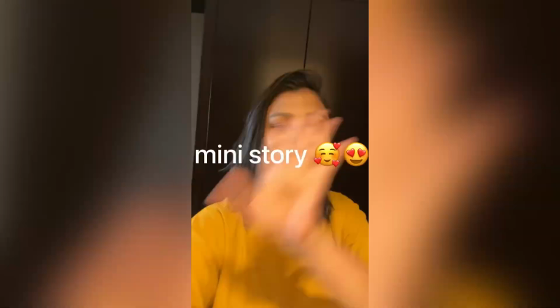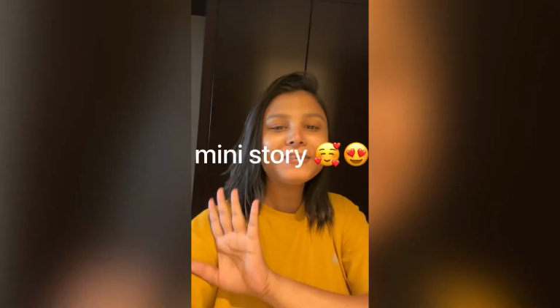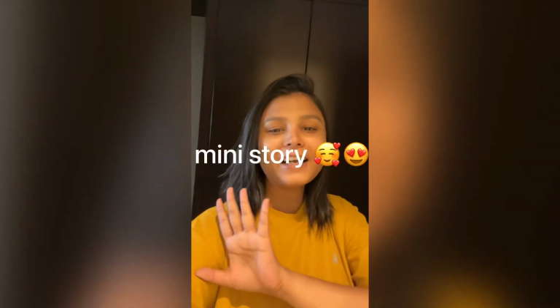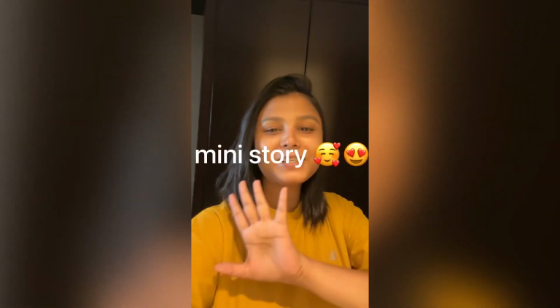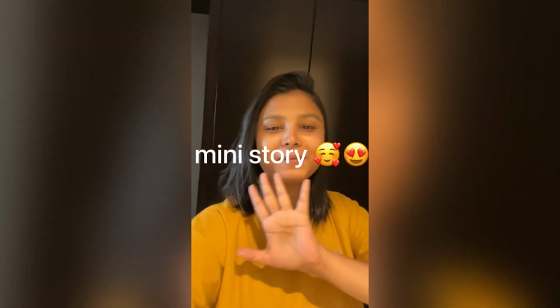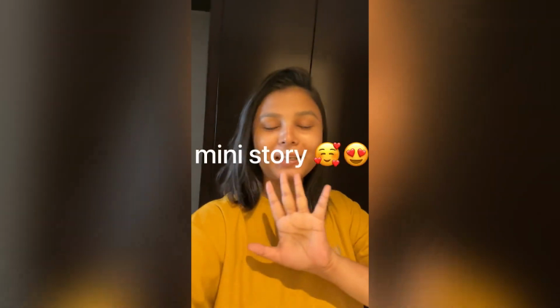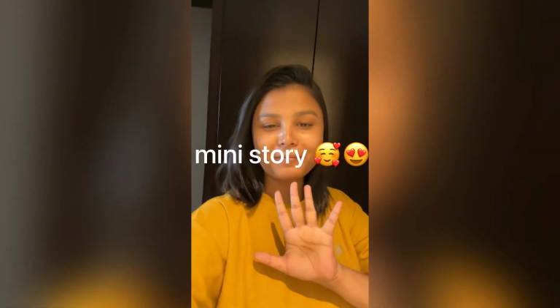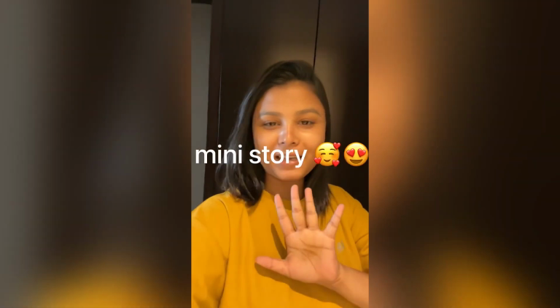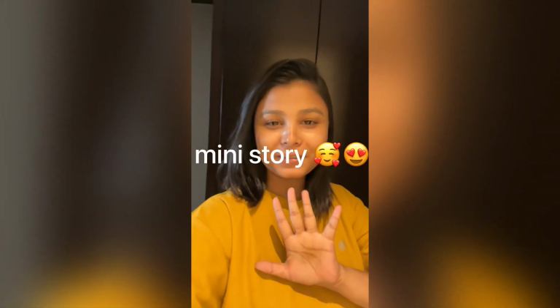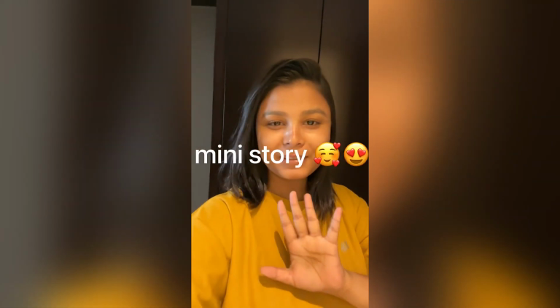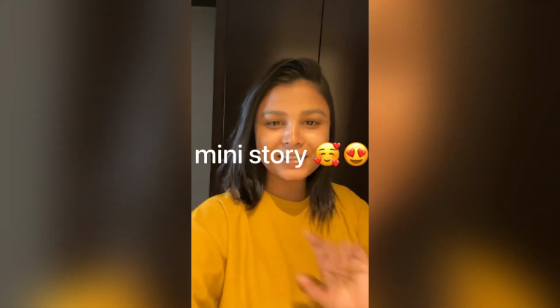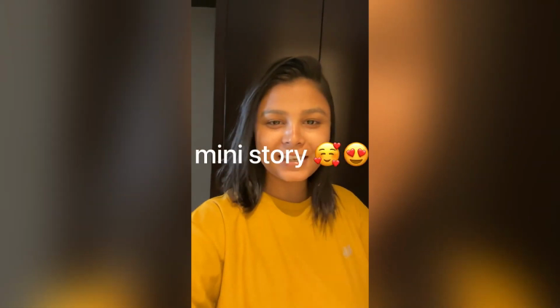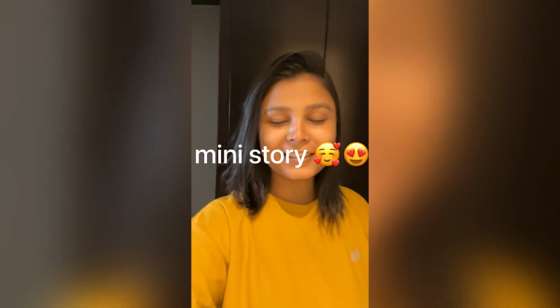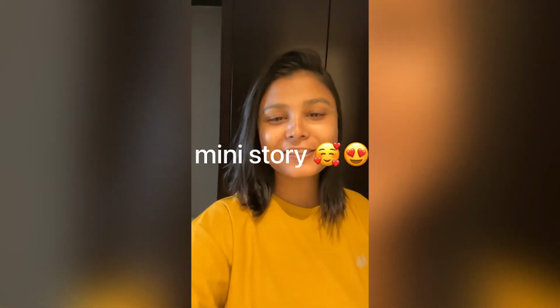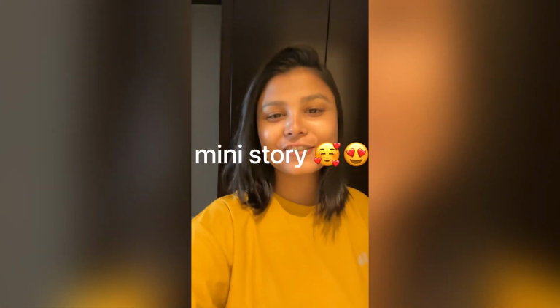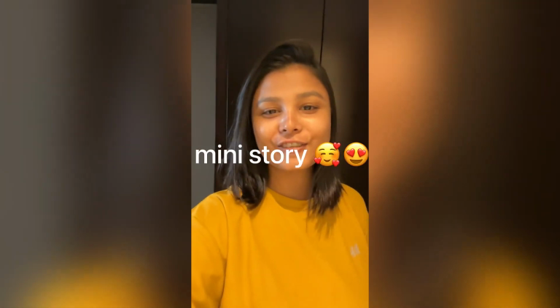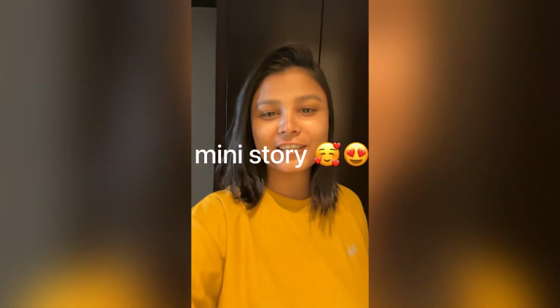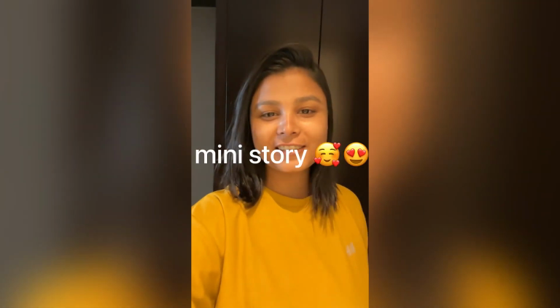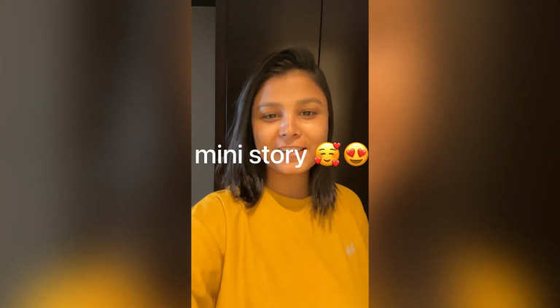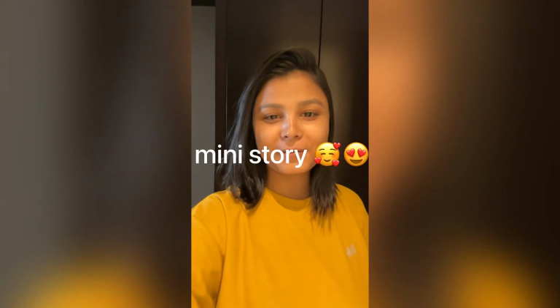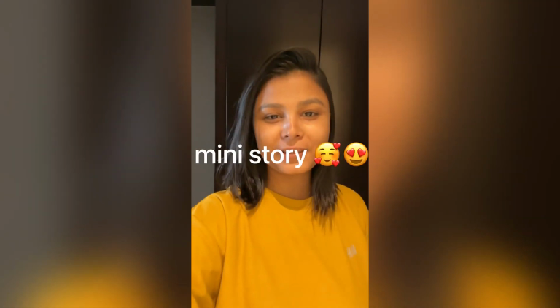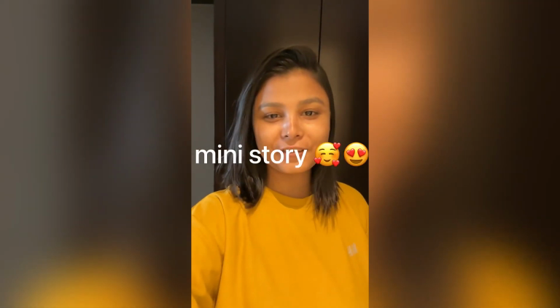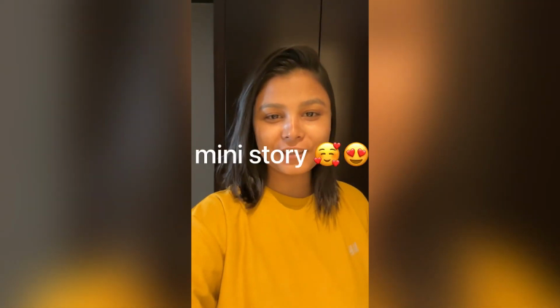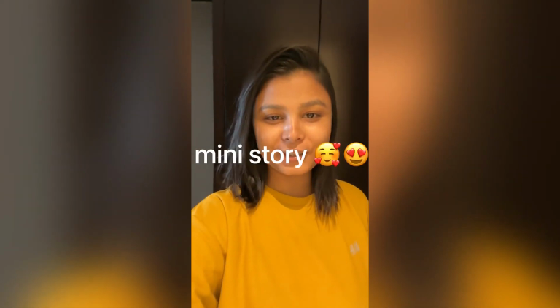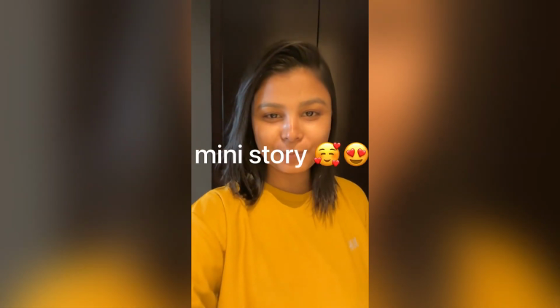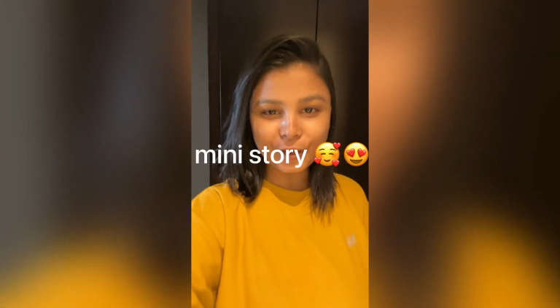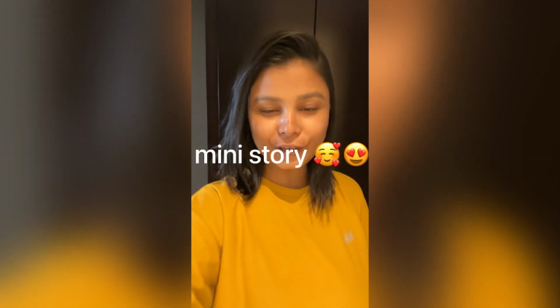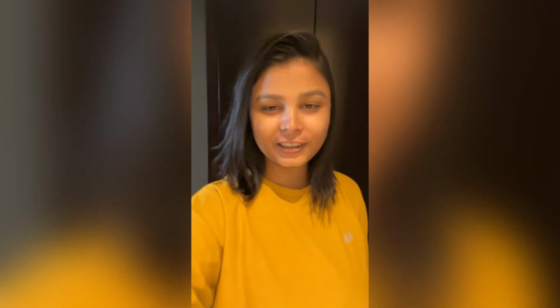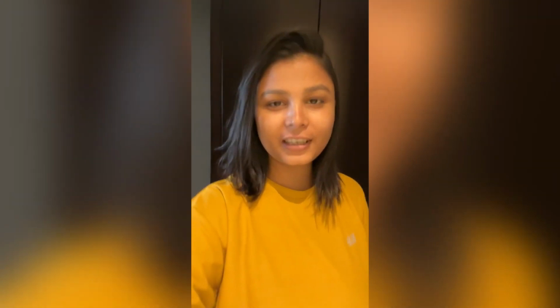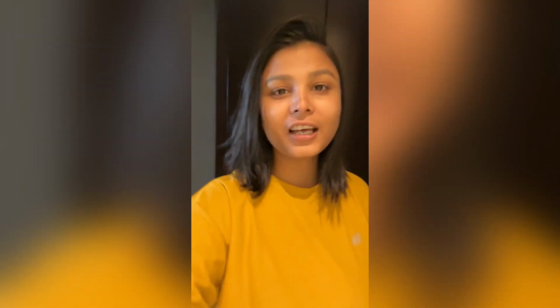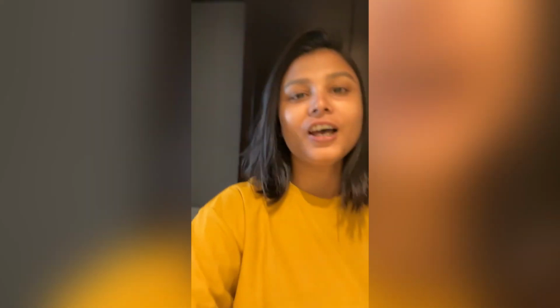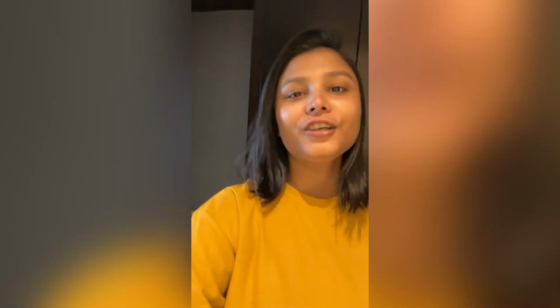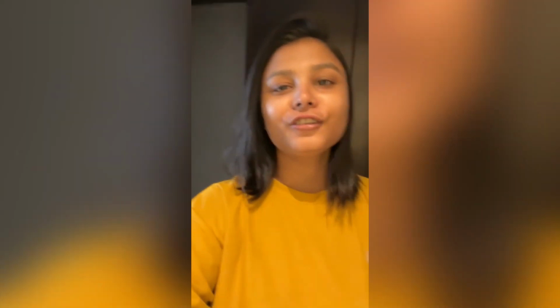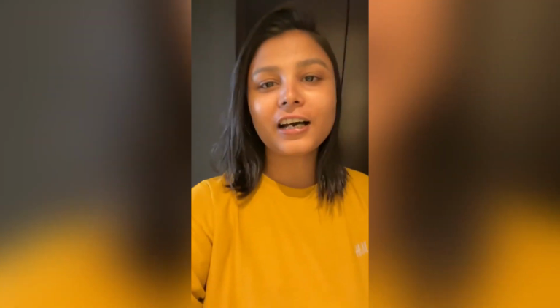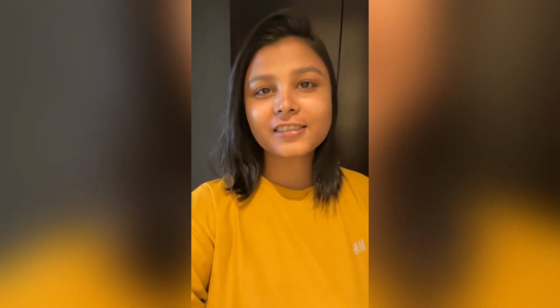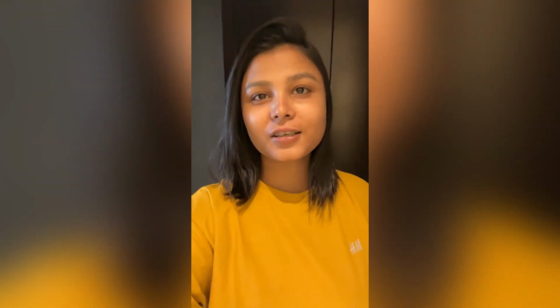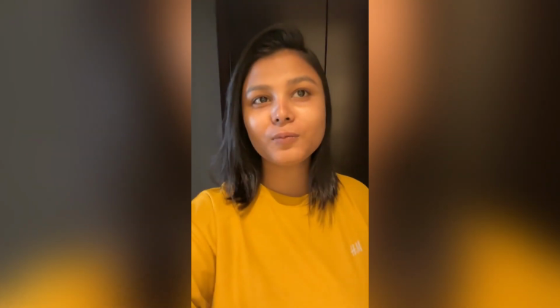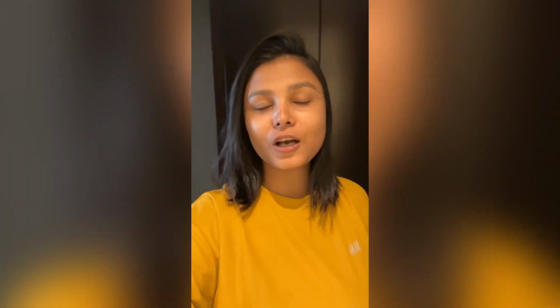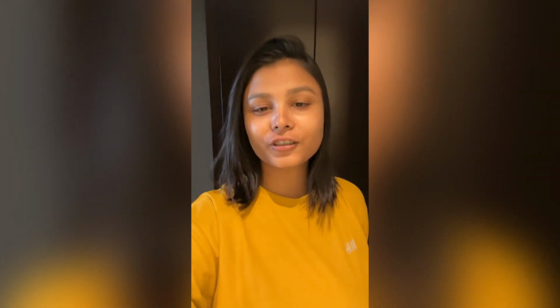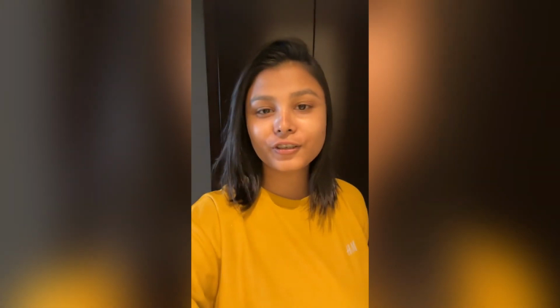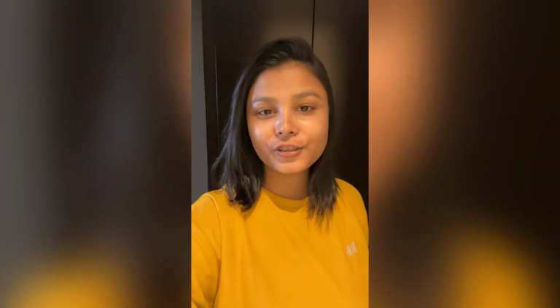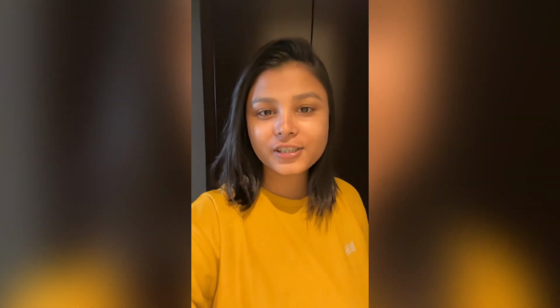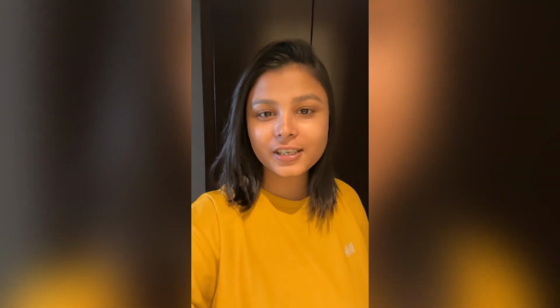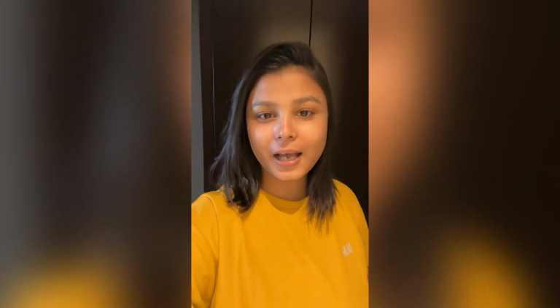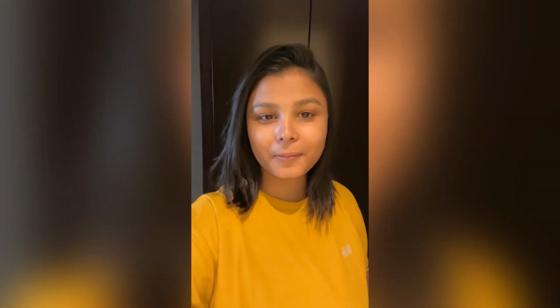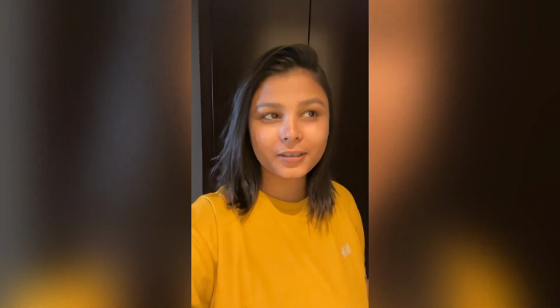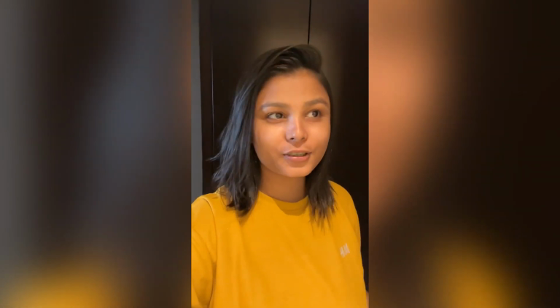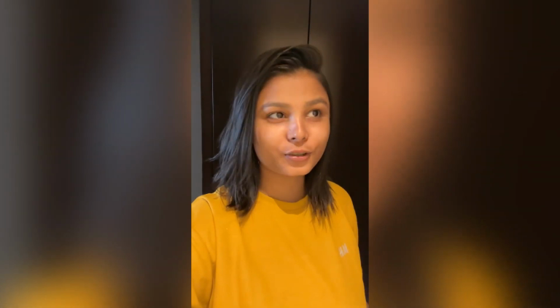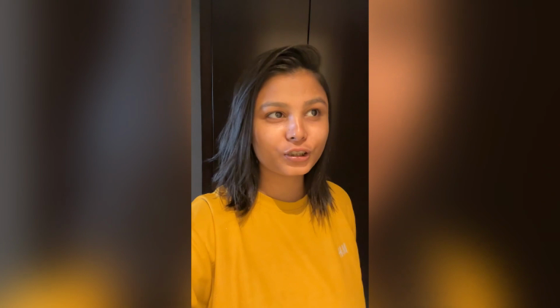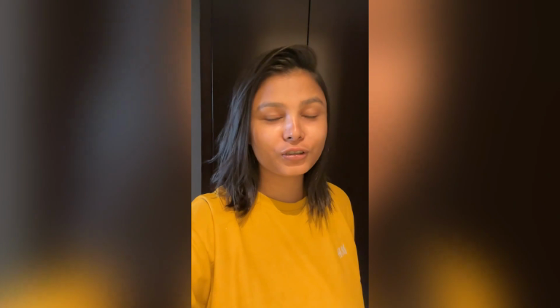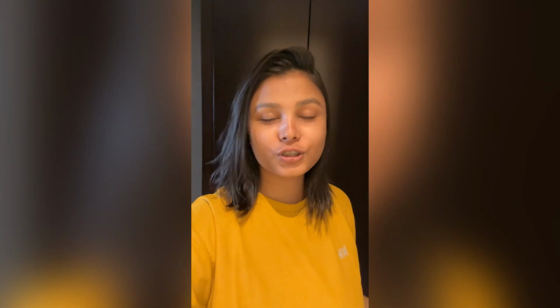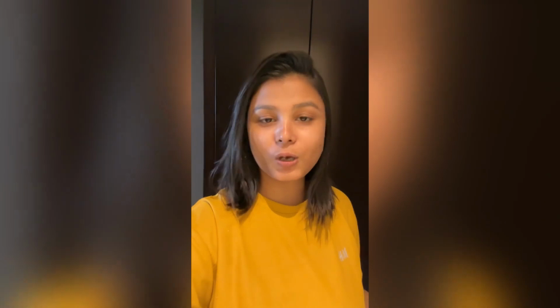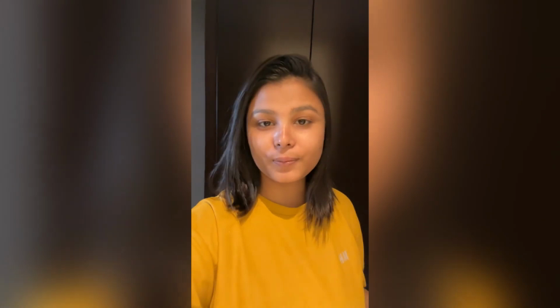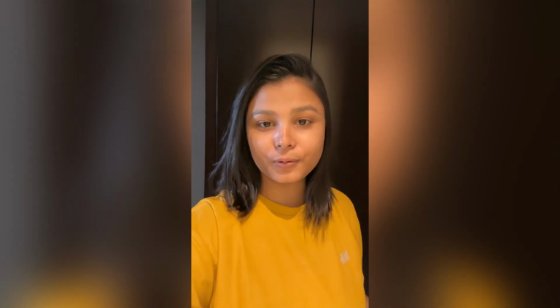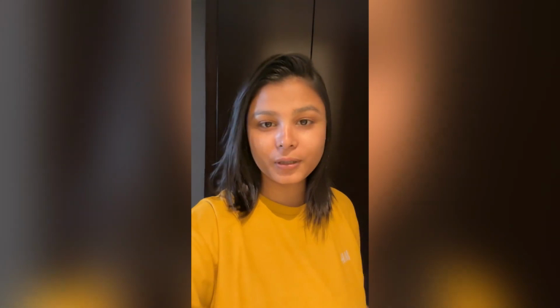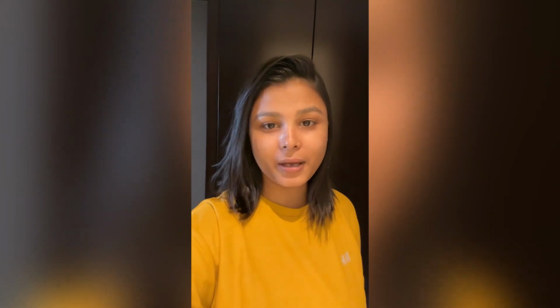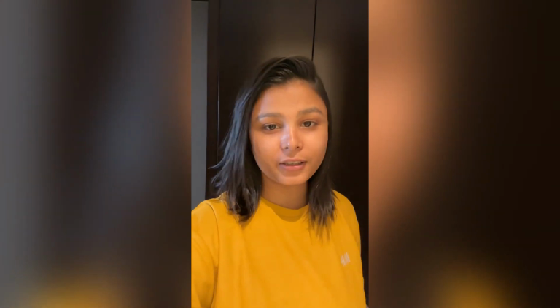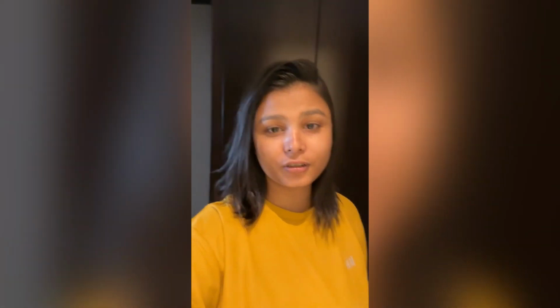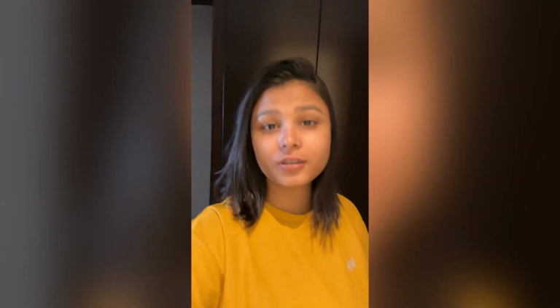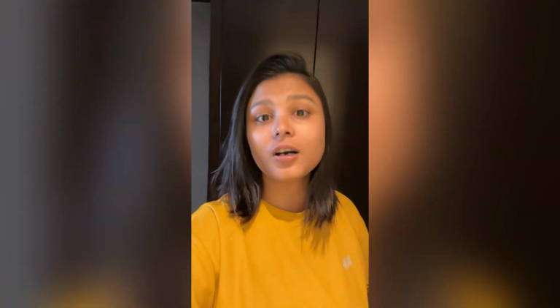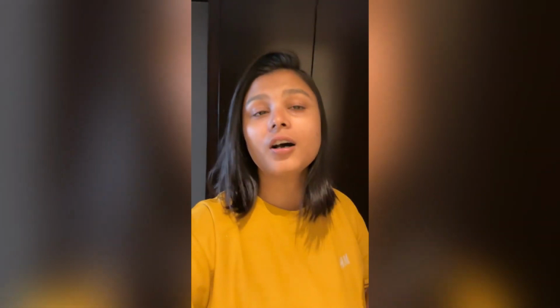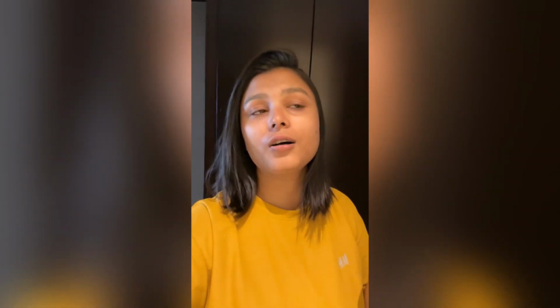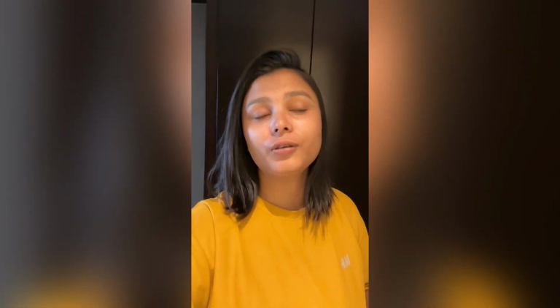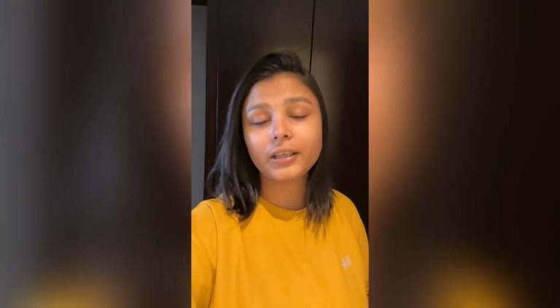Hello guys, welcome back to my channel. I am here with a new vlog. Today's vlog is about the Jaipur Marriott hotel.